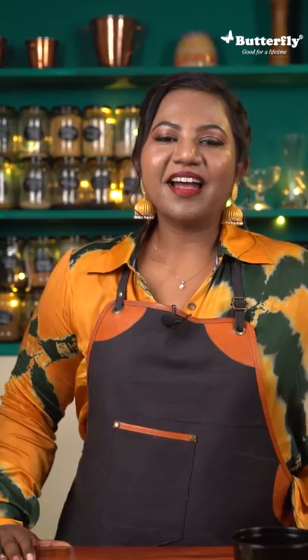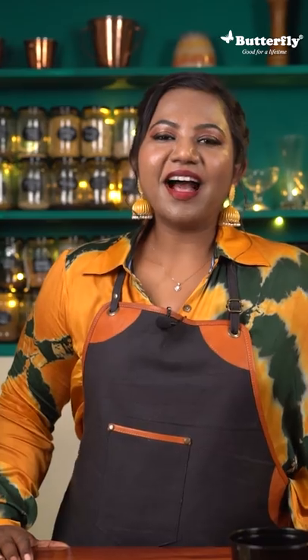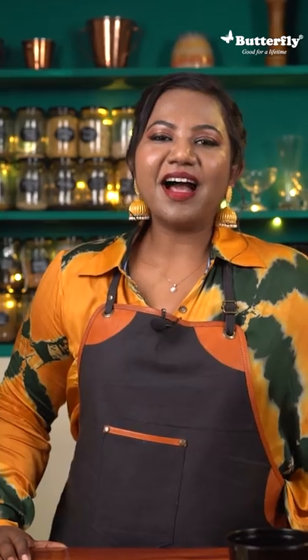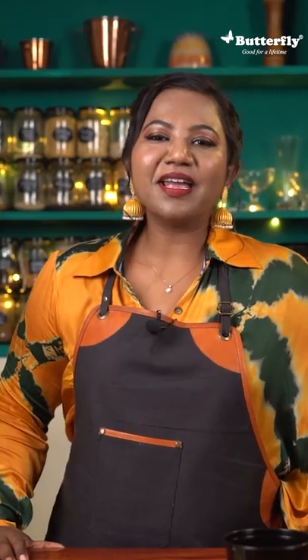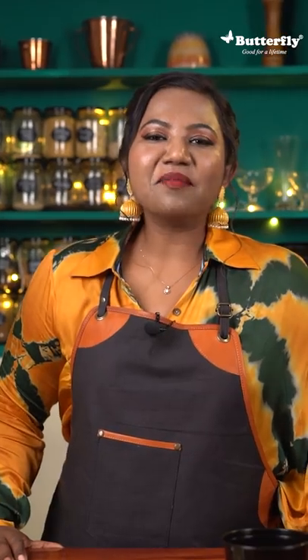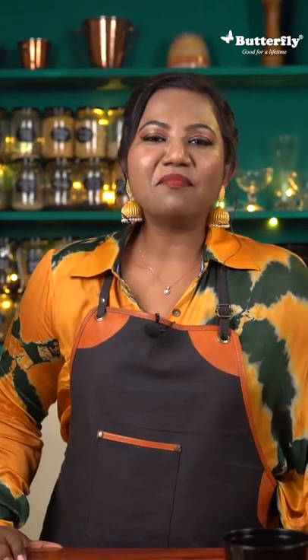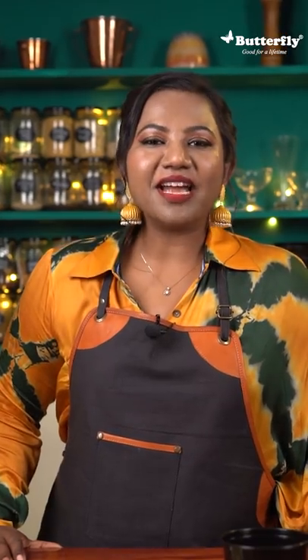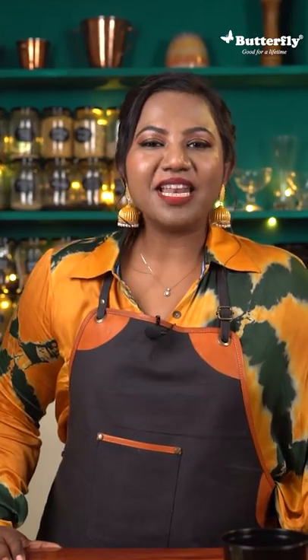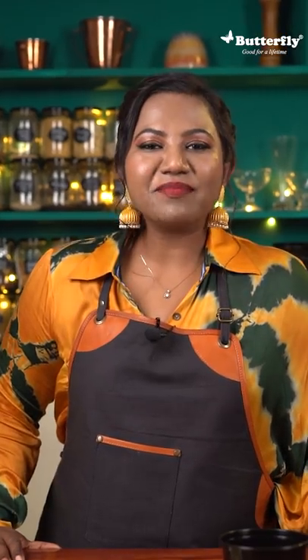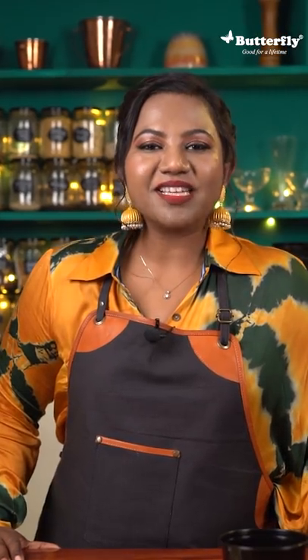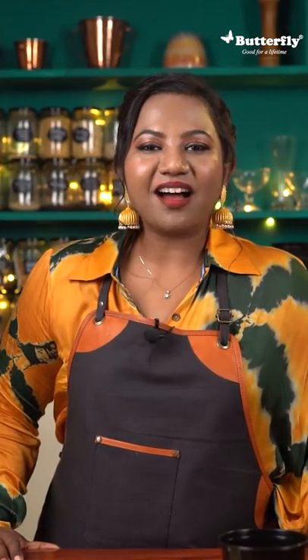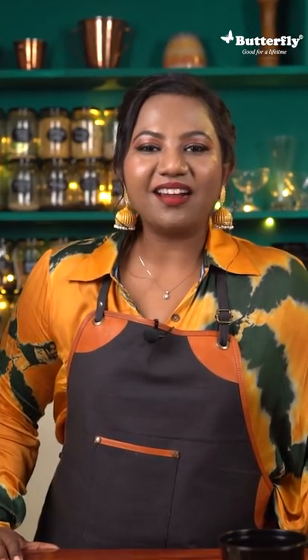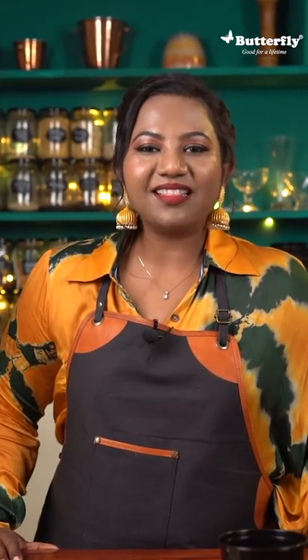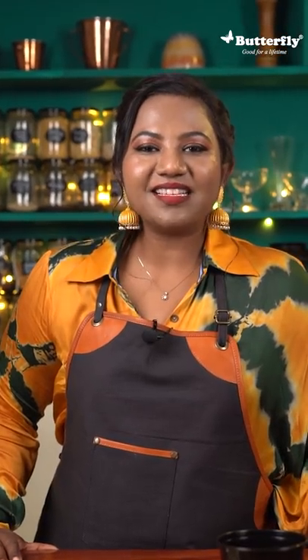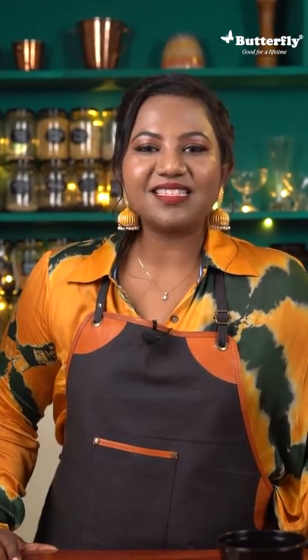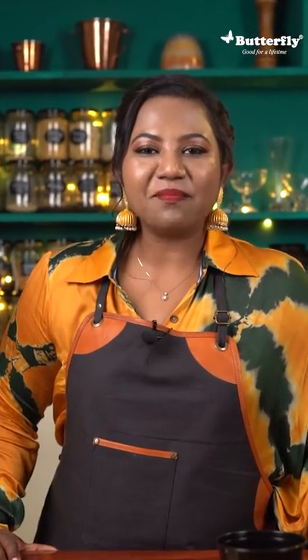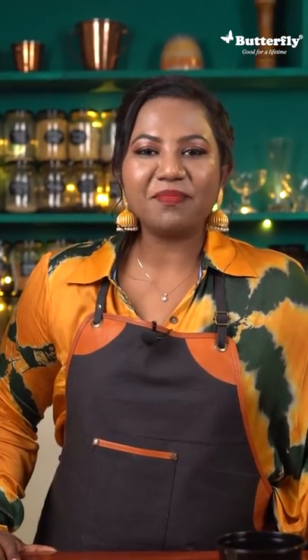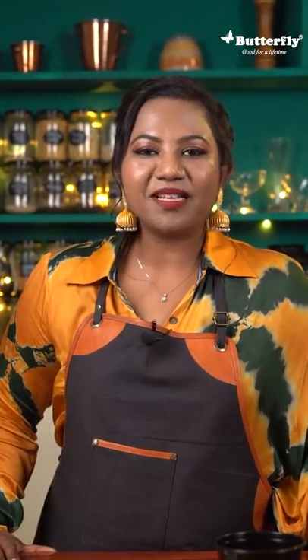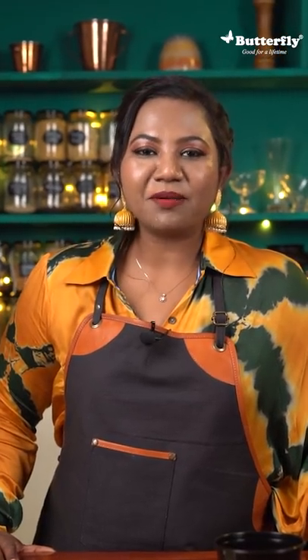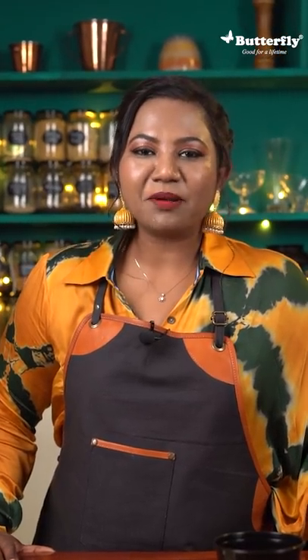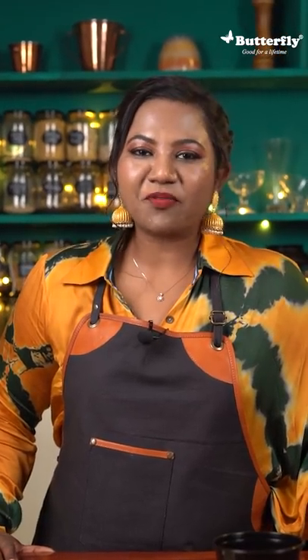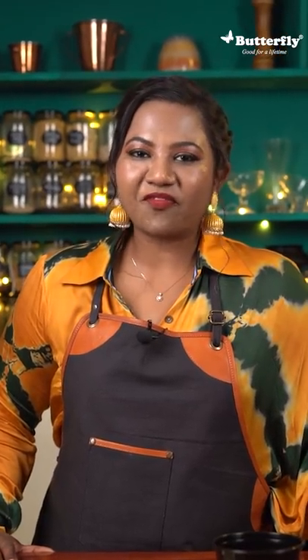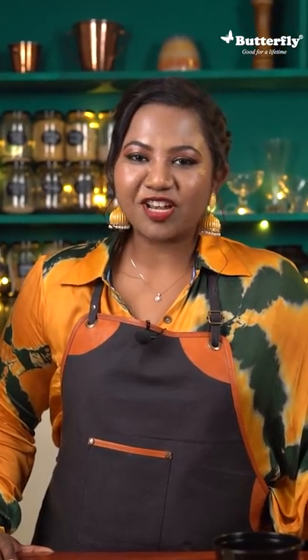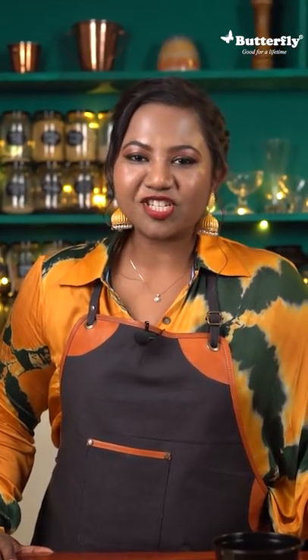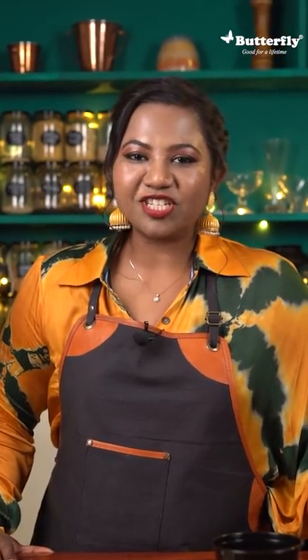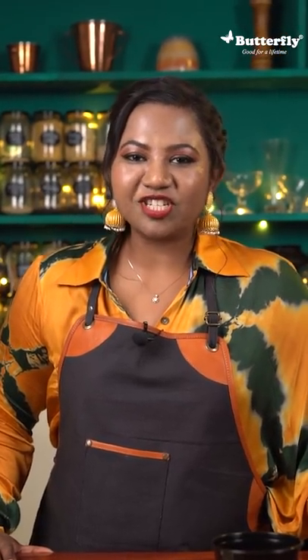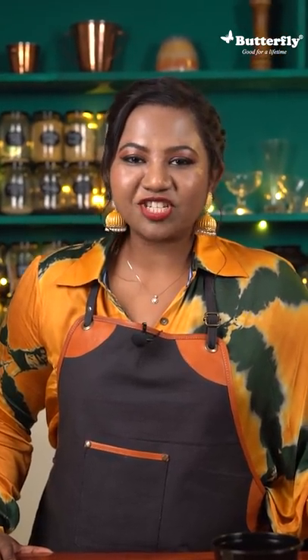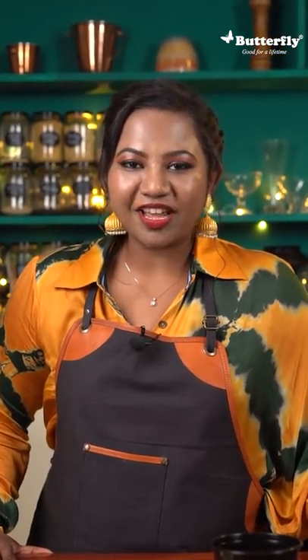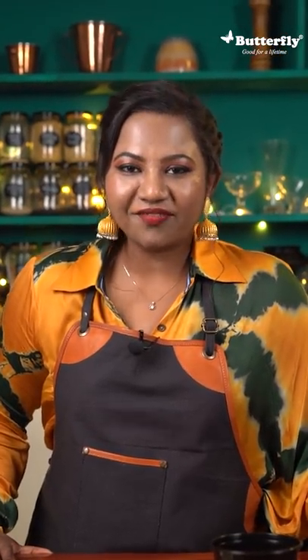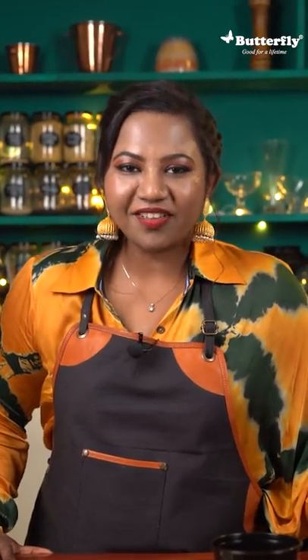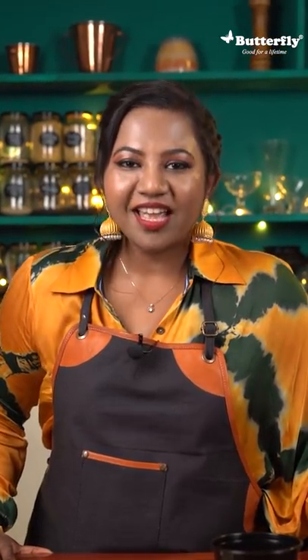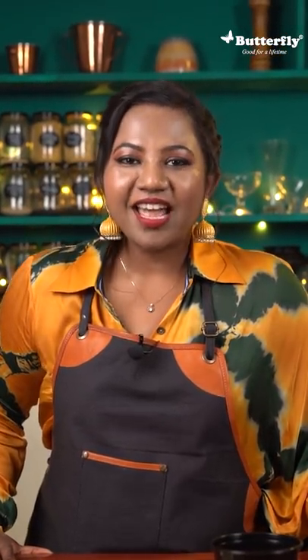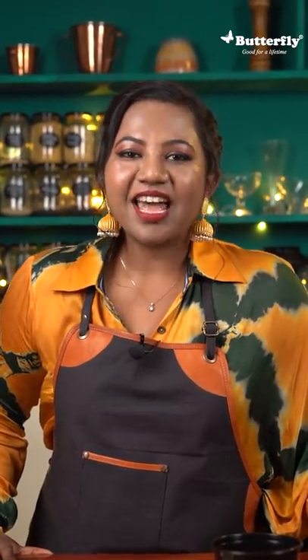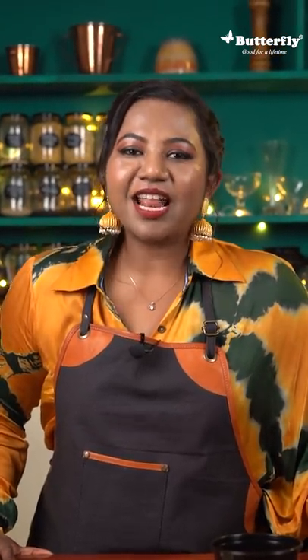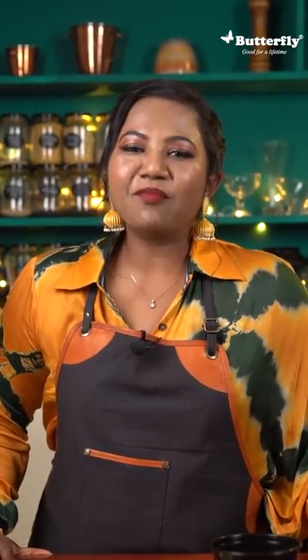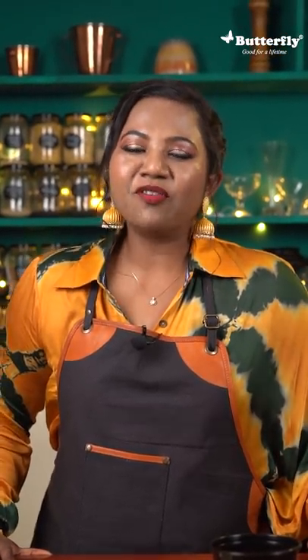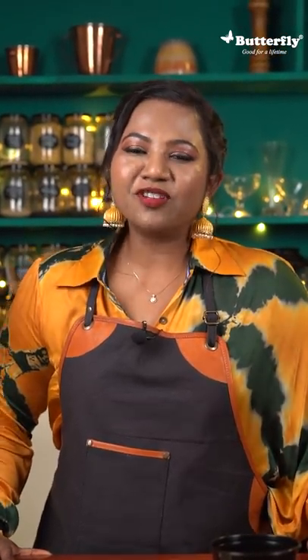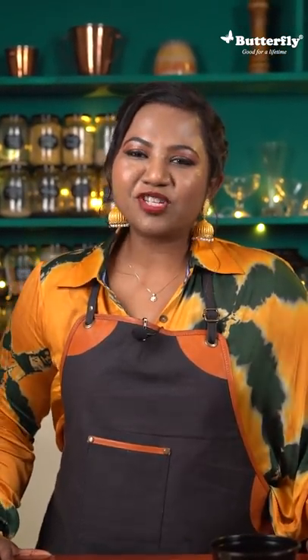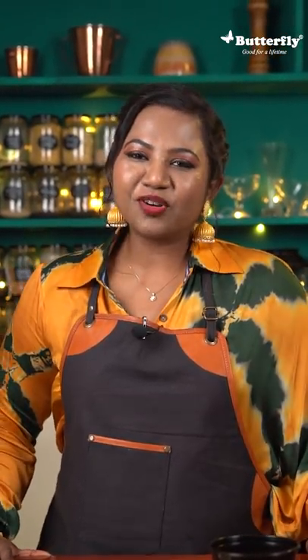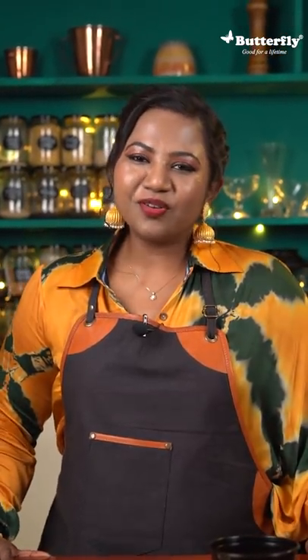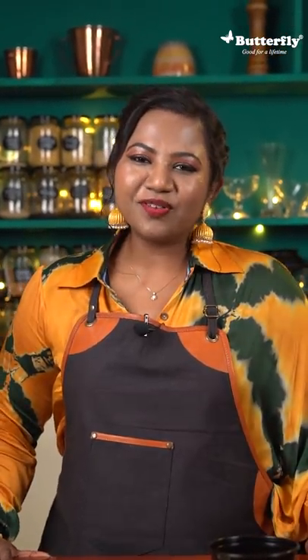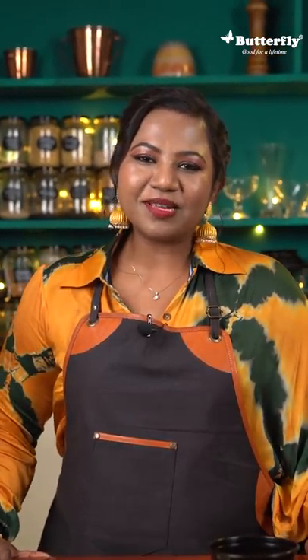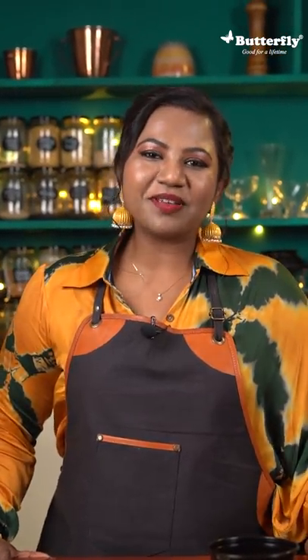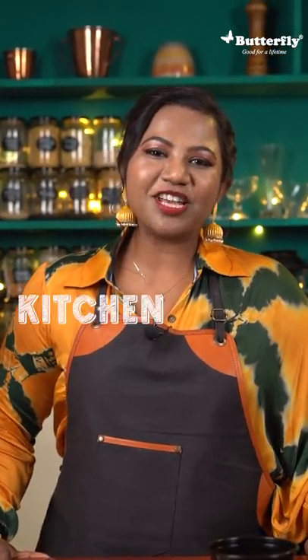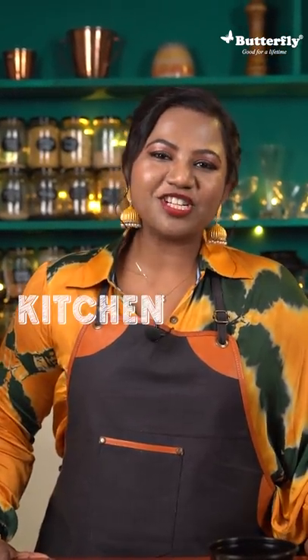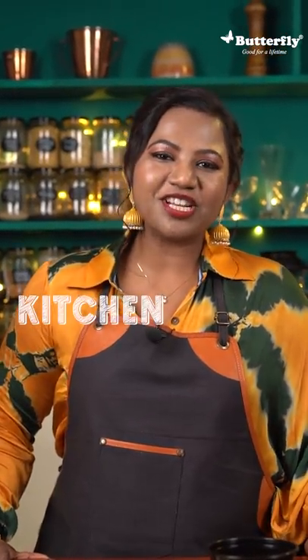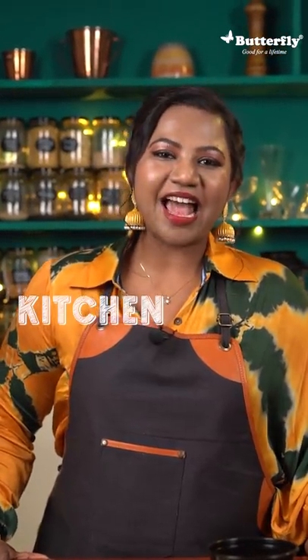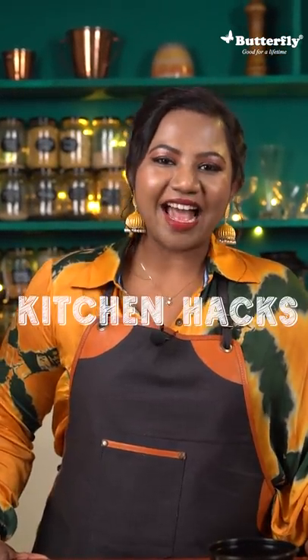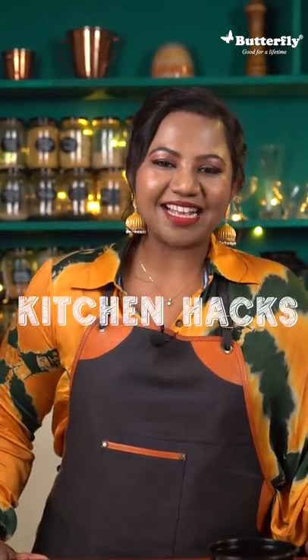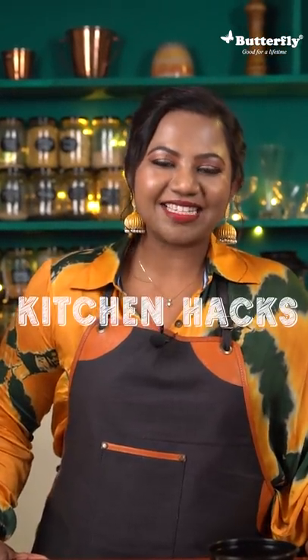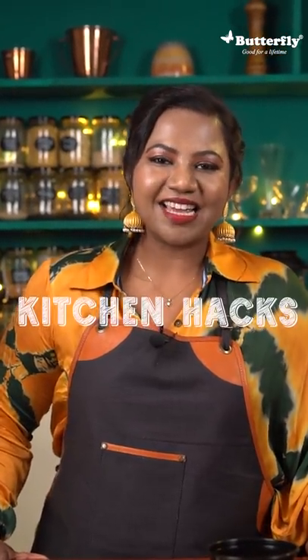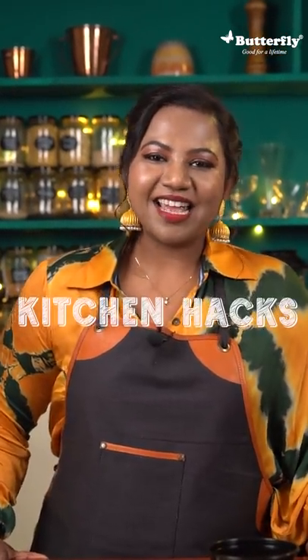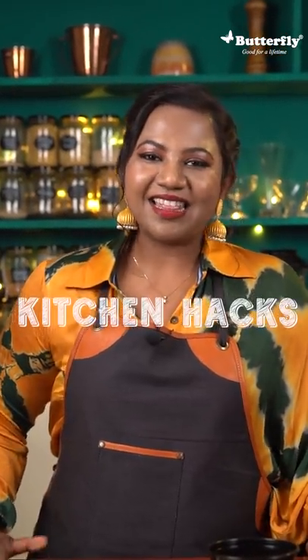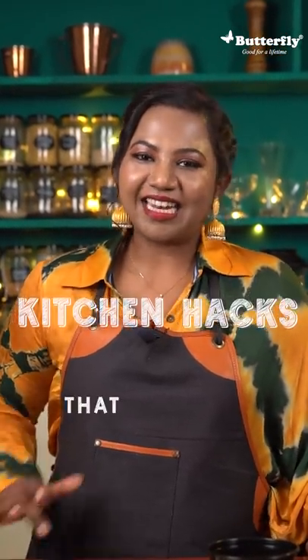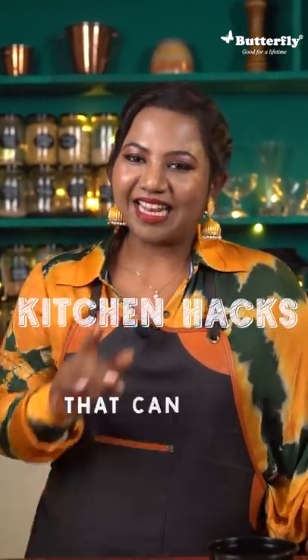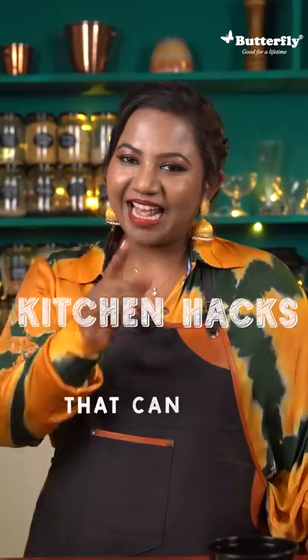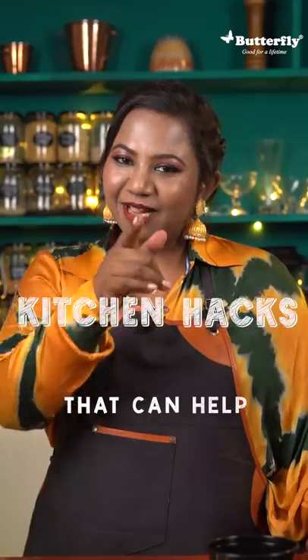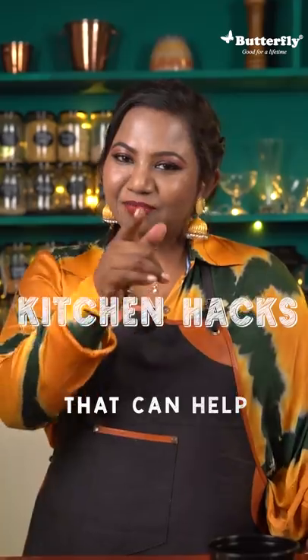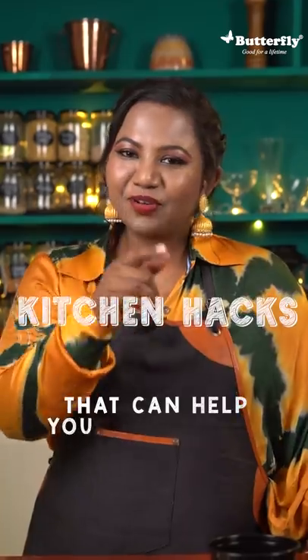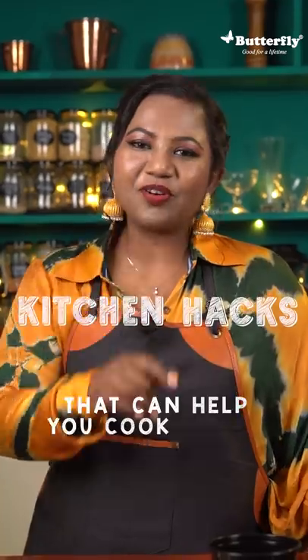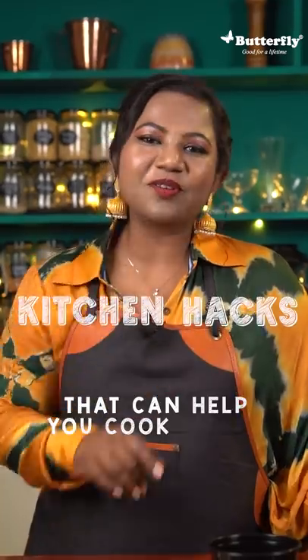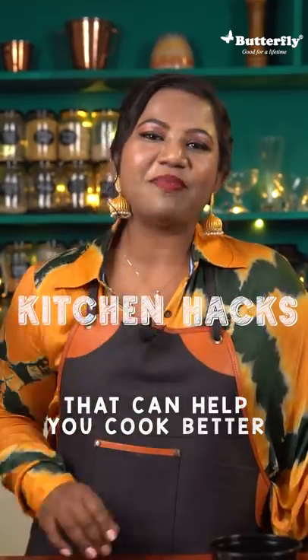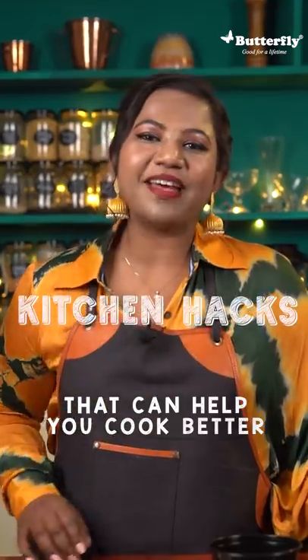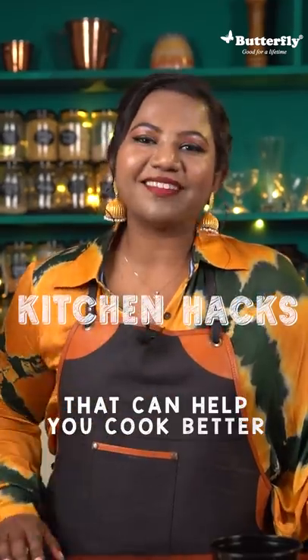Hi, my name is Aarti Sampat. I'm a professional chef and I'm going to show you some kitchen hacks that can help you cook better.